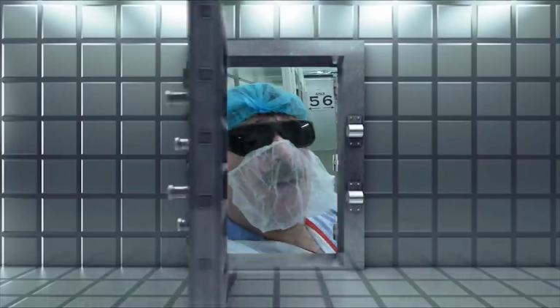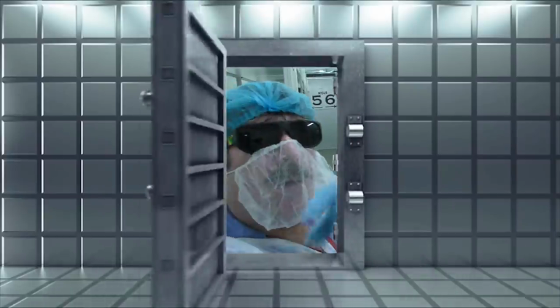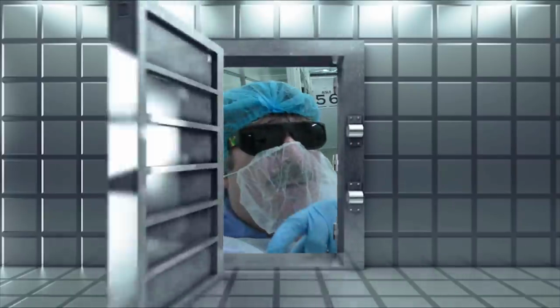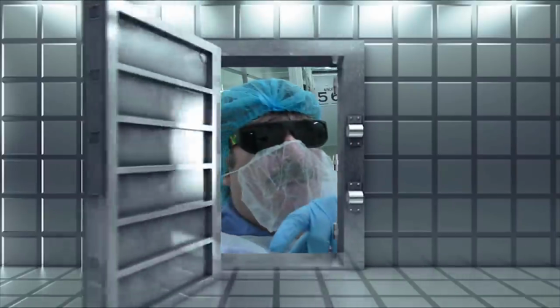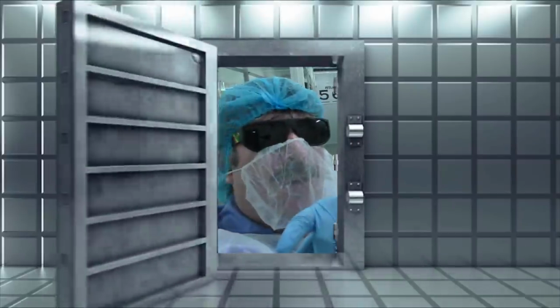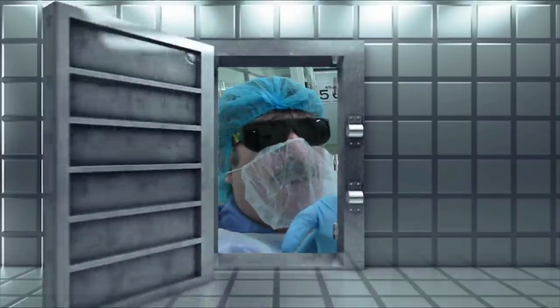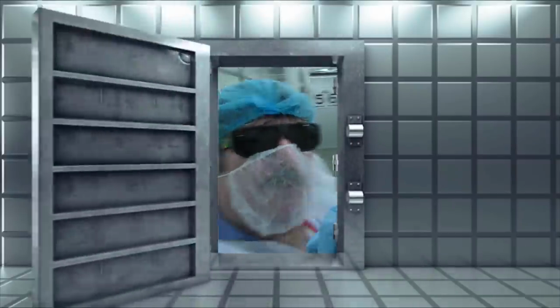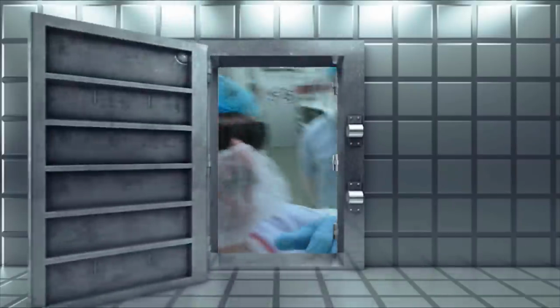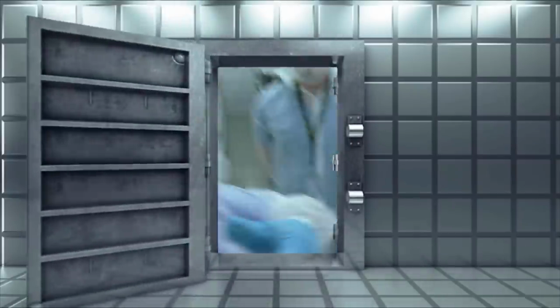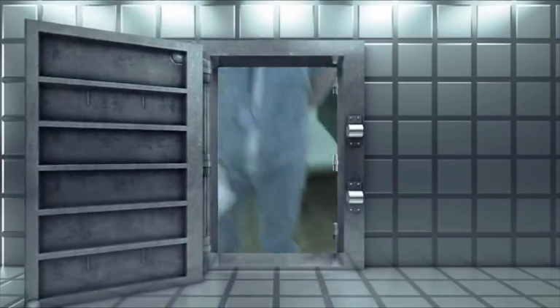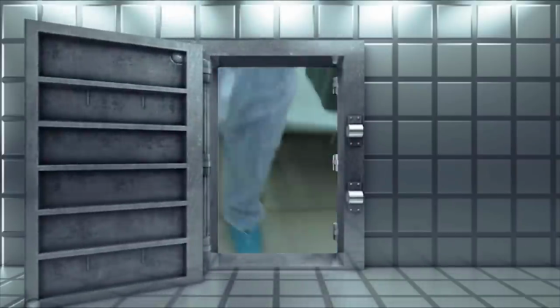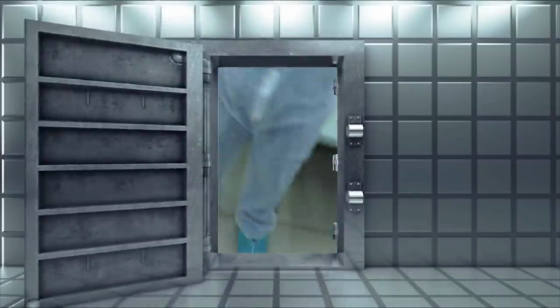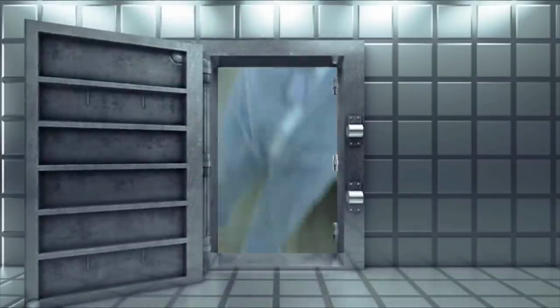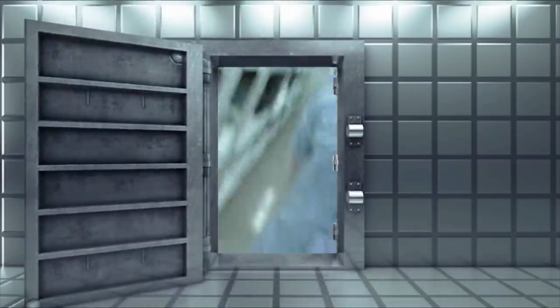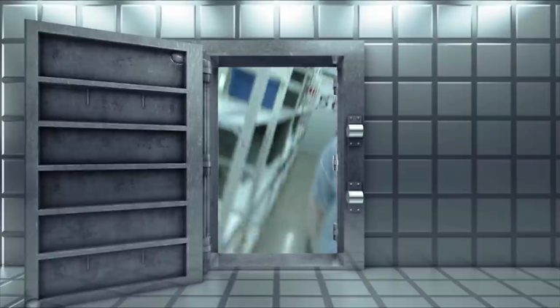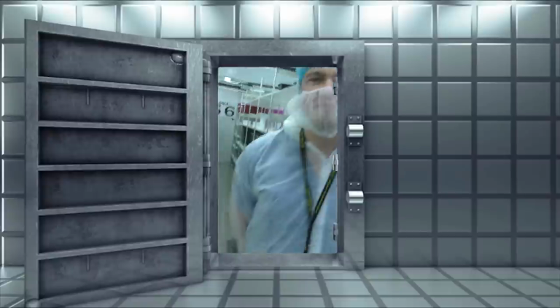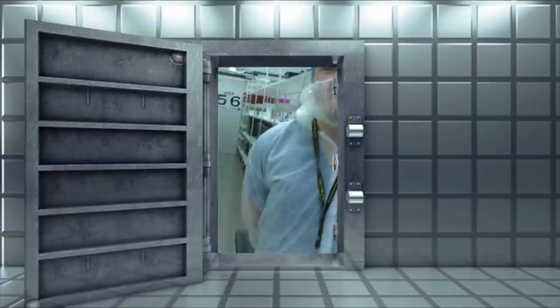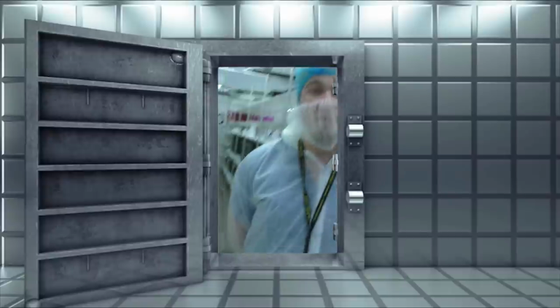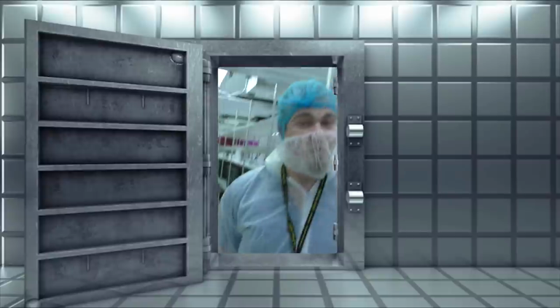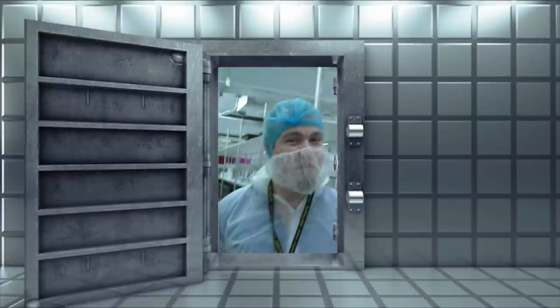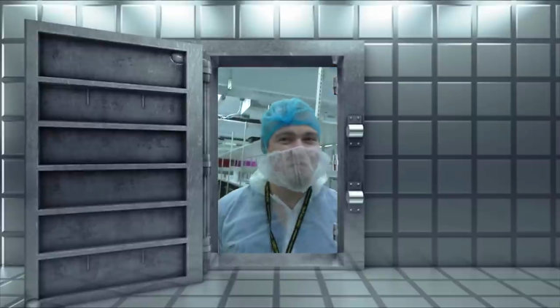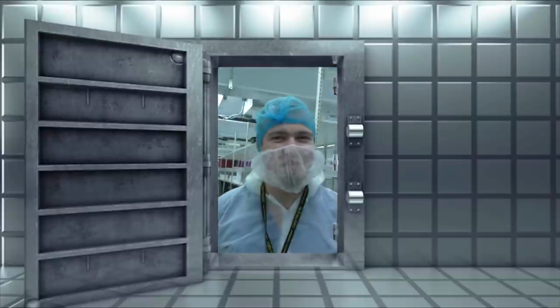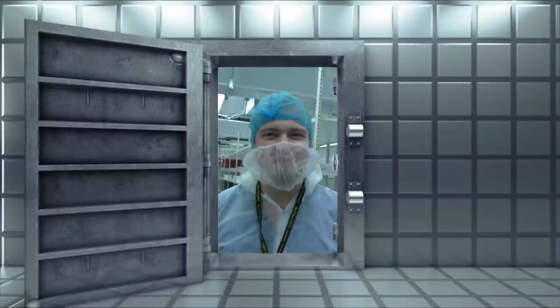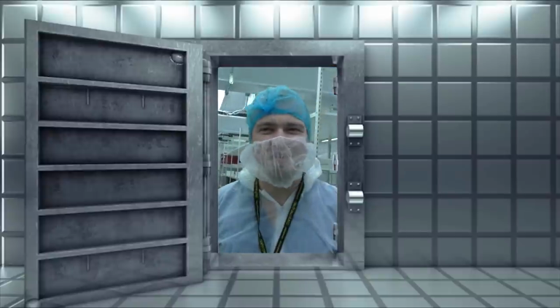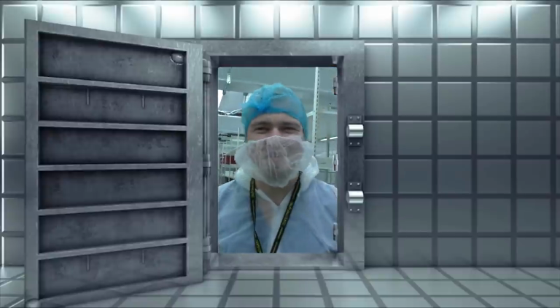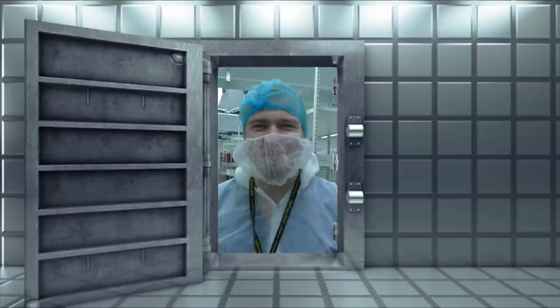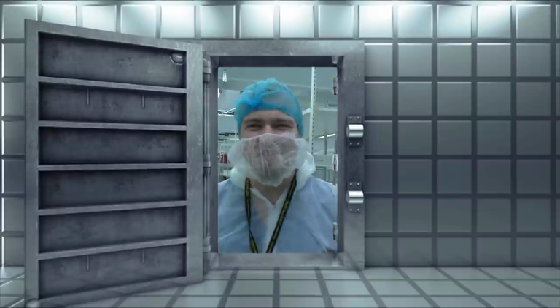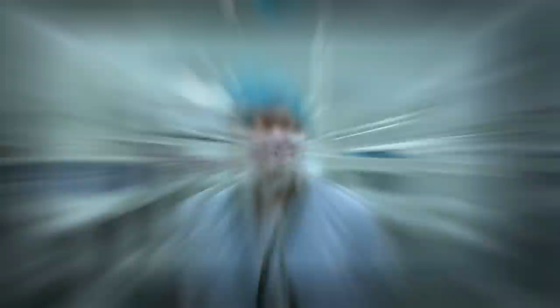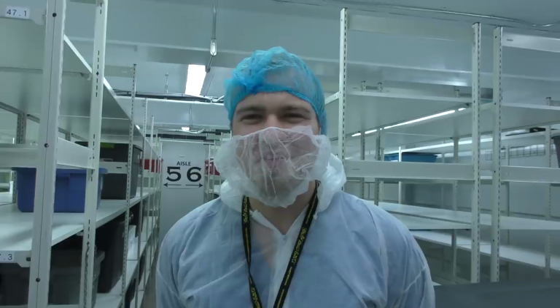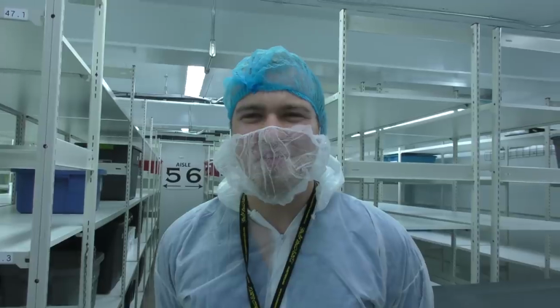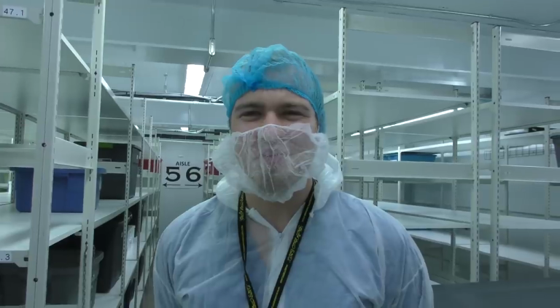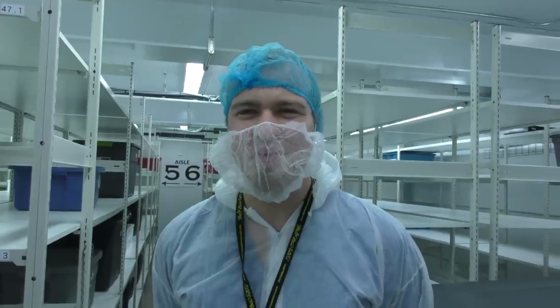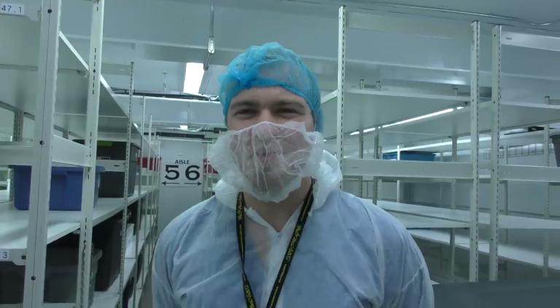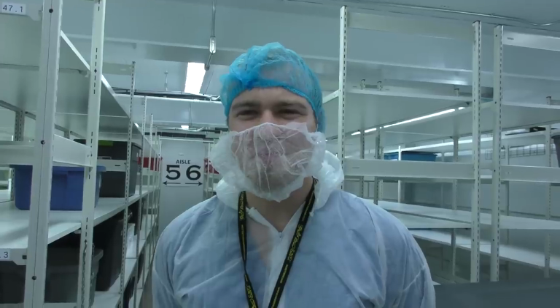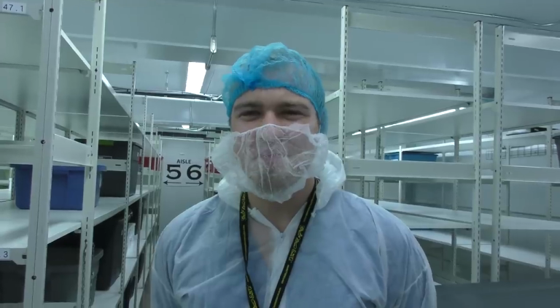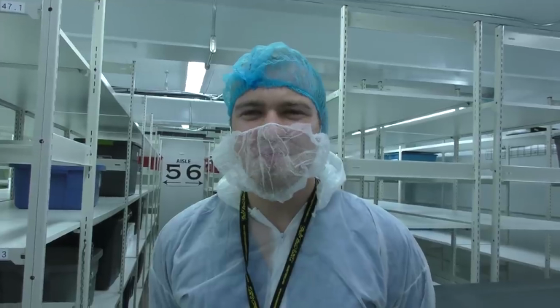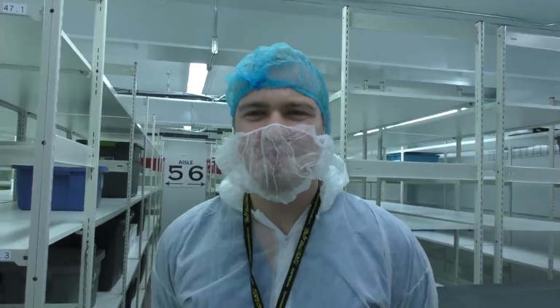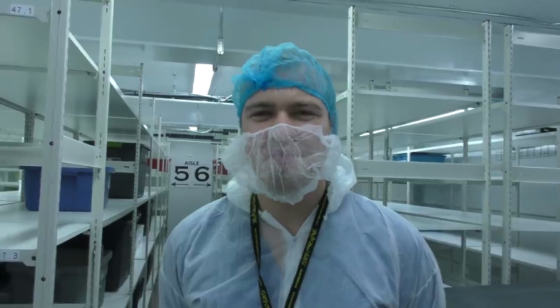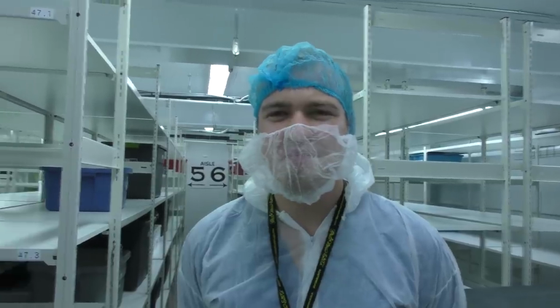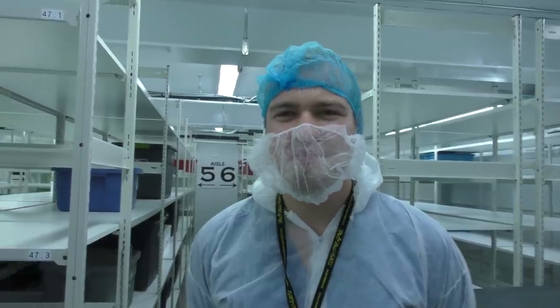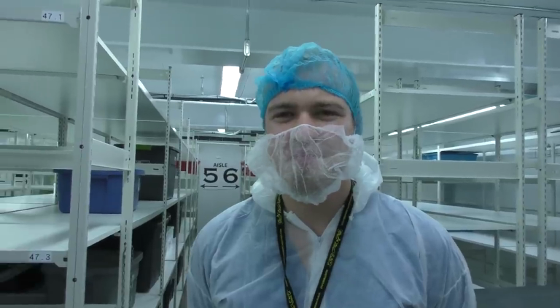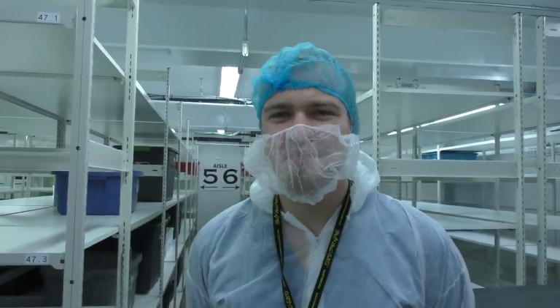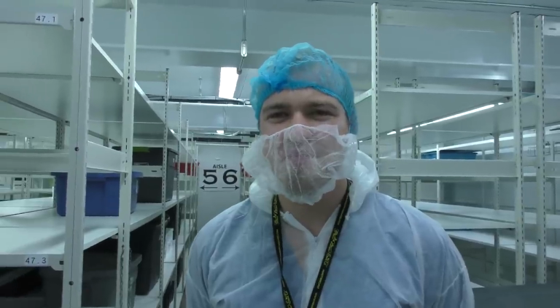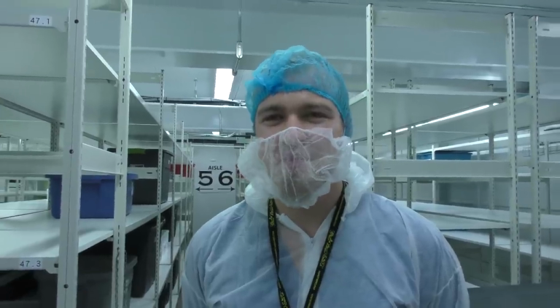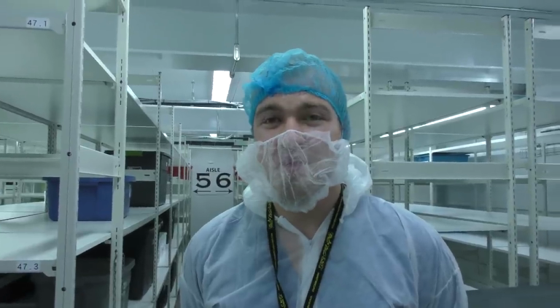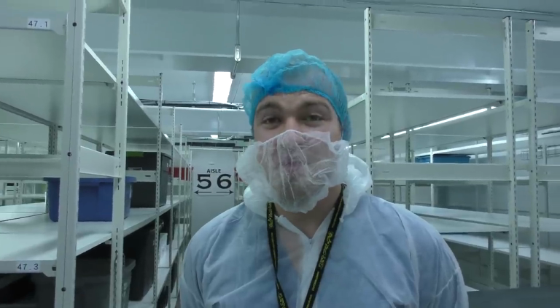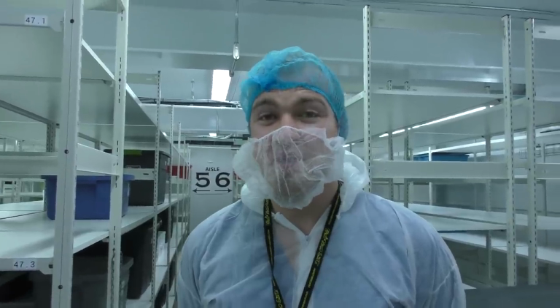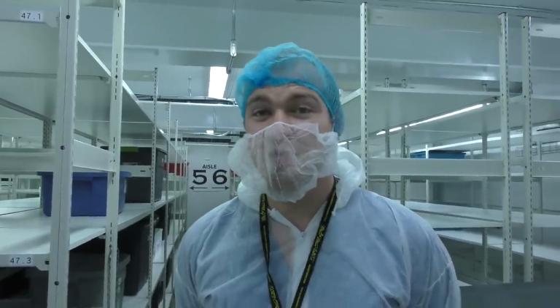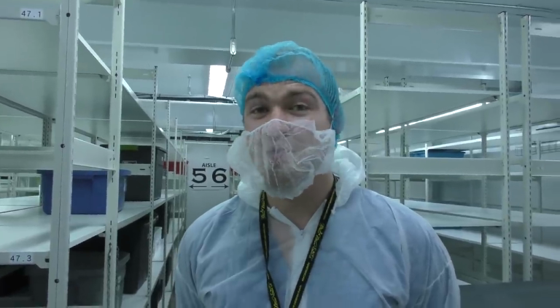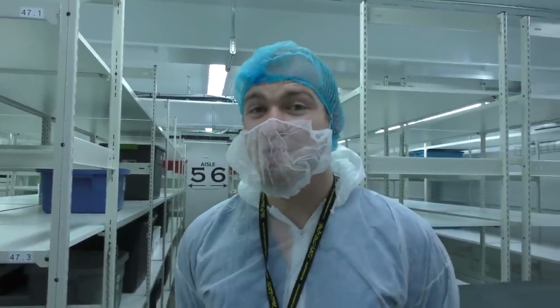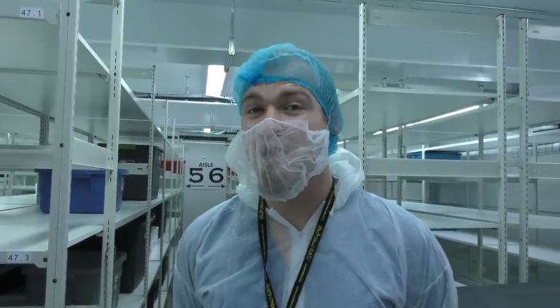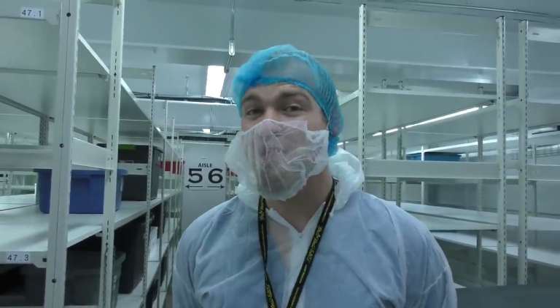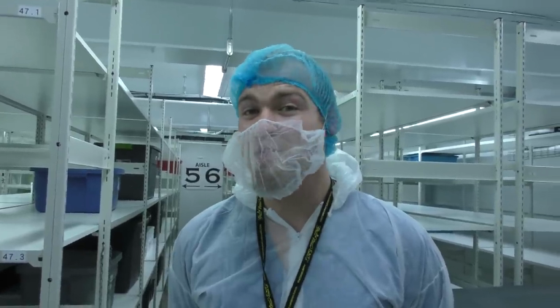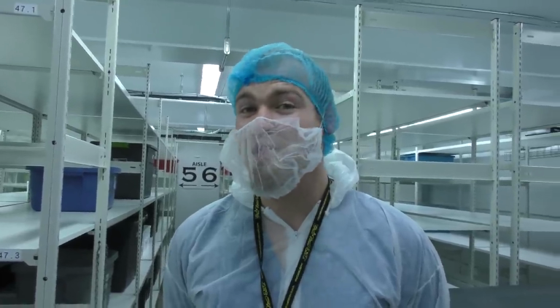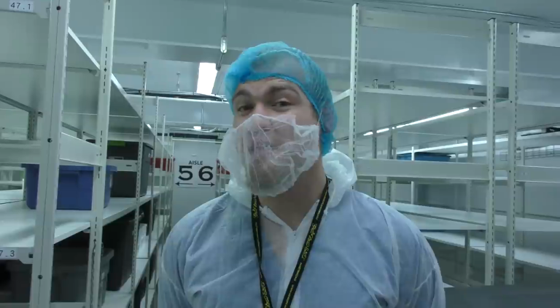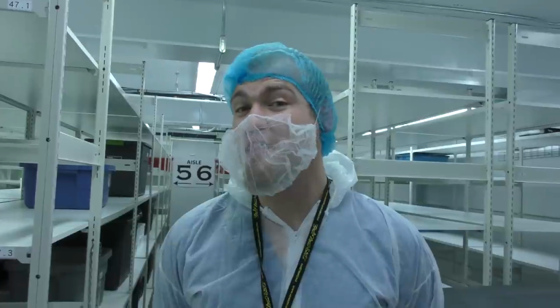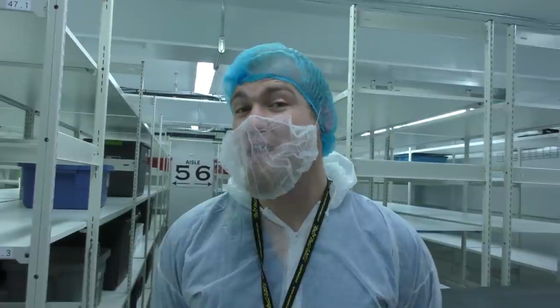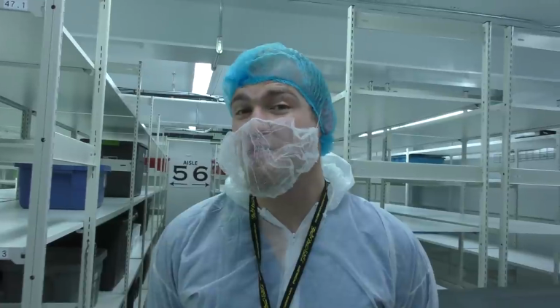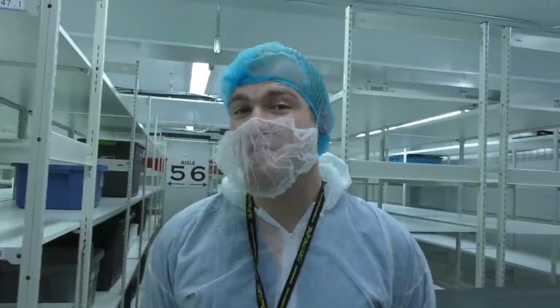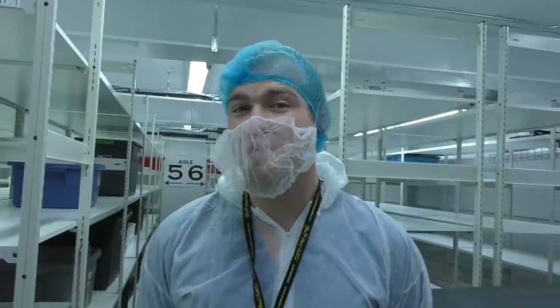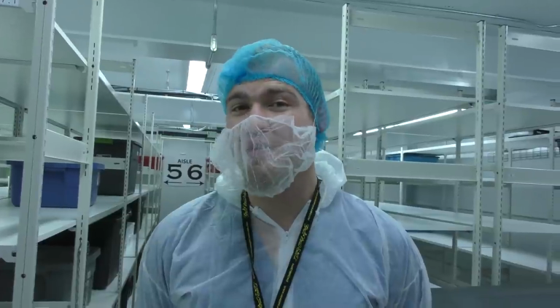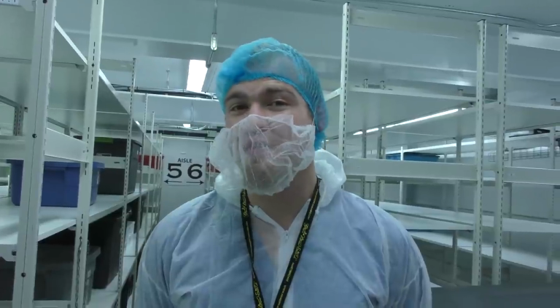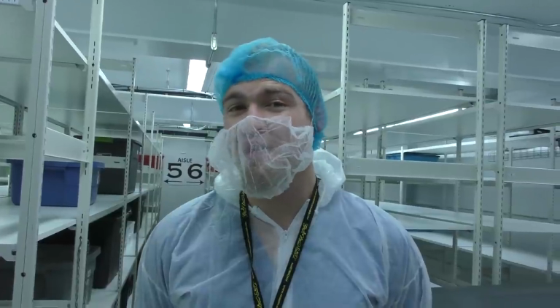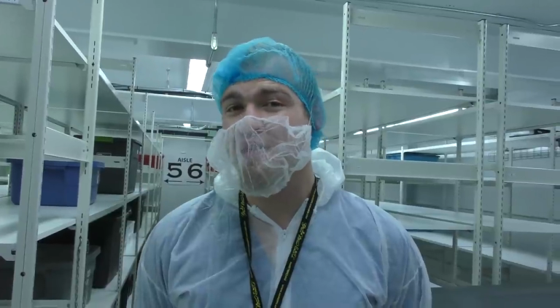We're in the vault room with Matt. Welcome to the vault here at Seven Acres, Raymond. So how big is this room? This room is approximately a thousand square feet.